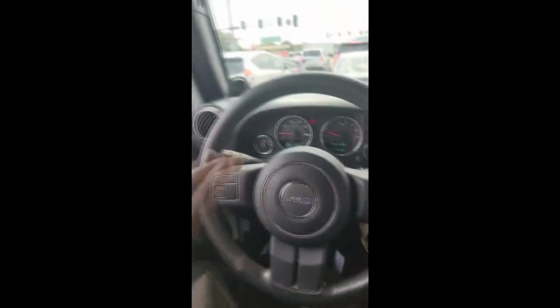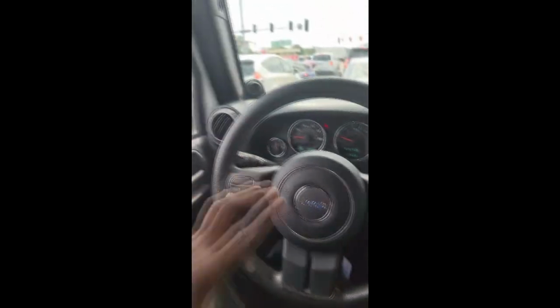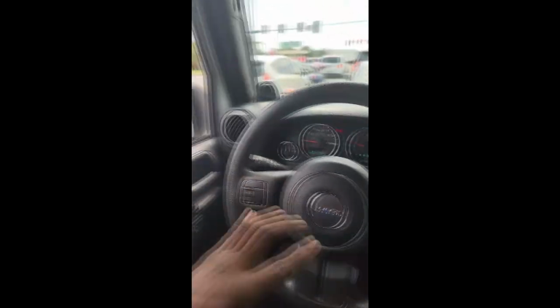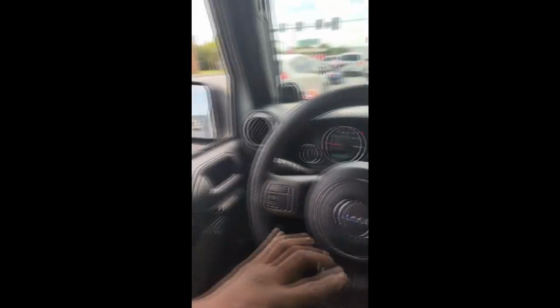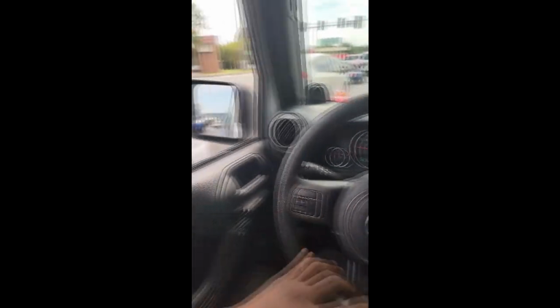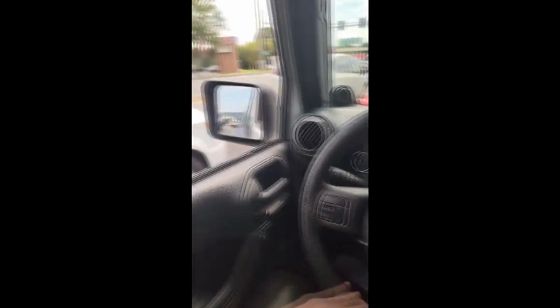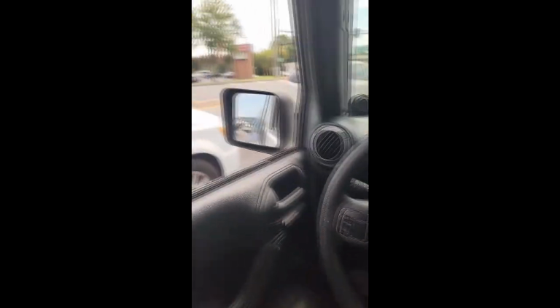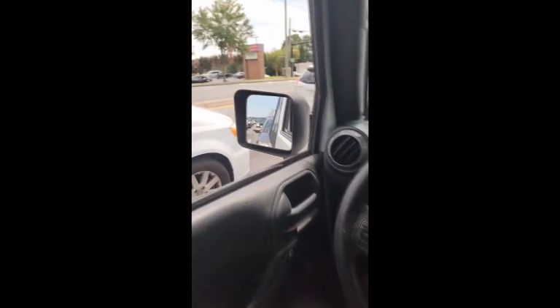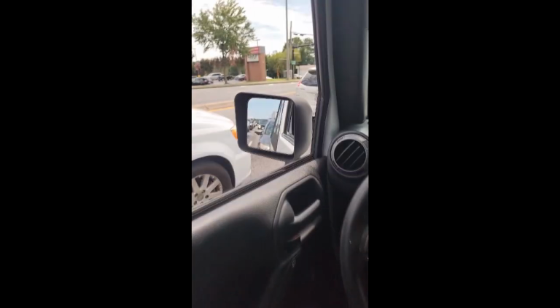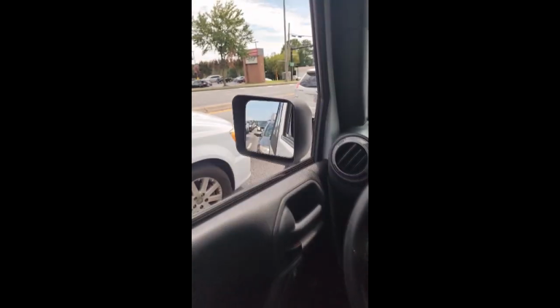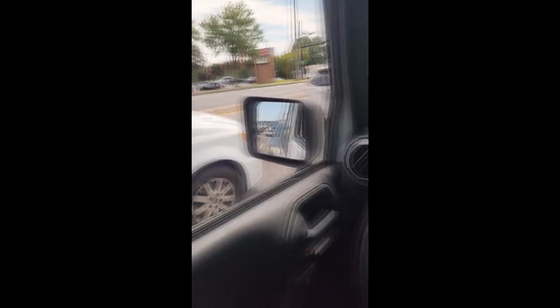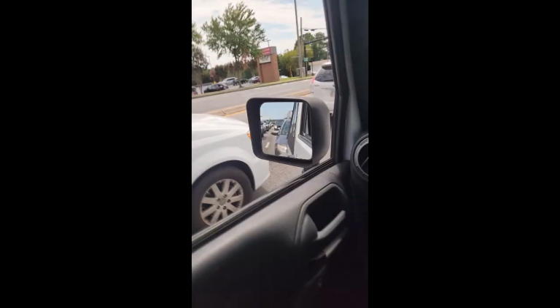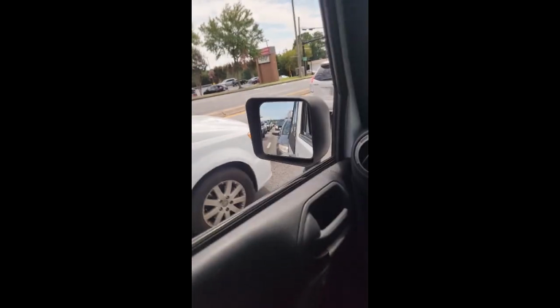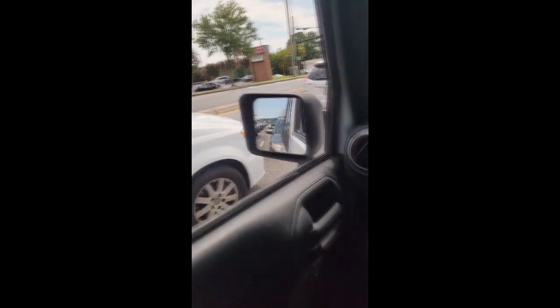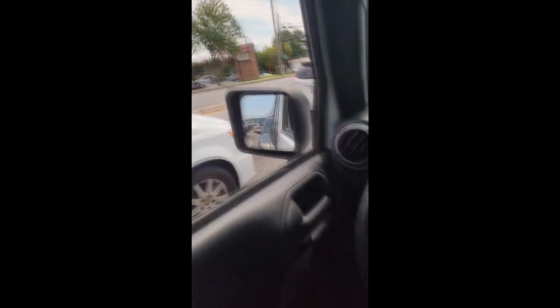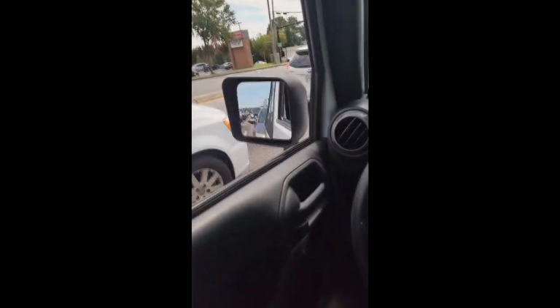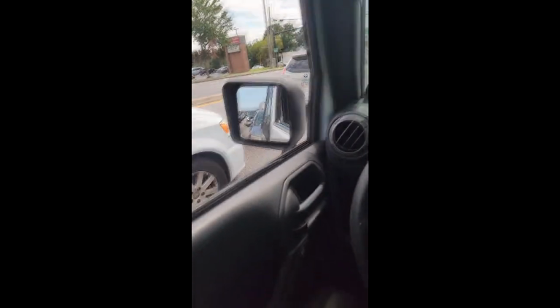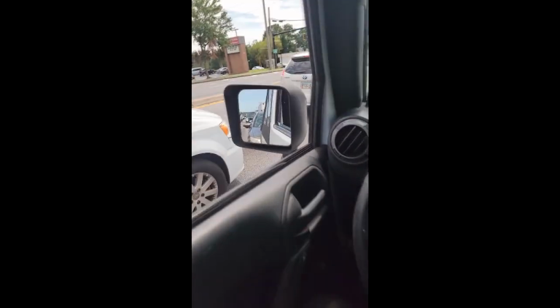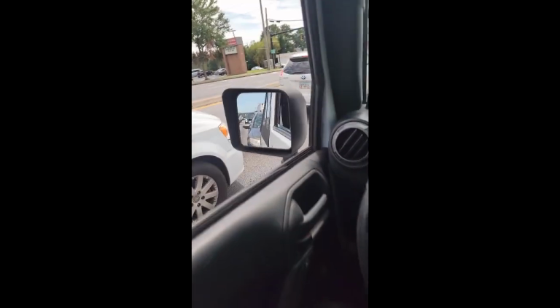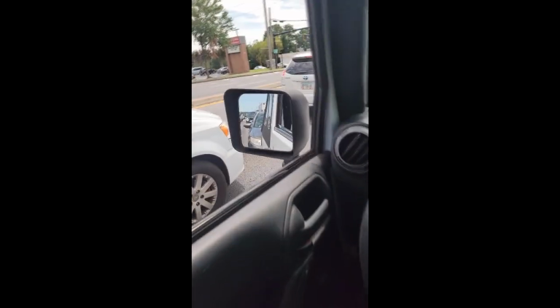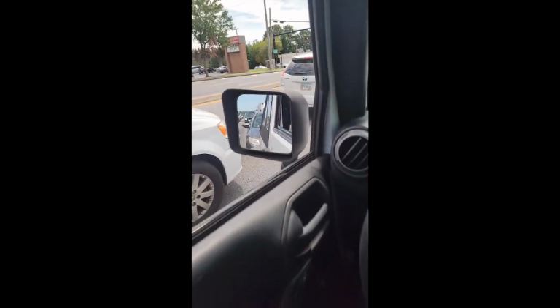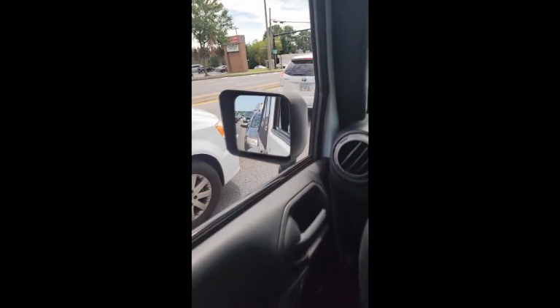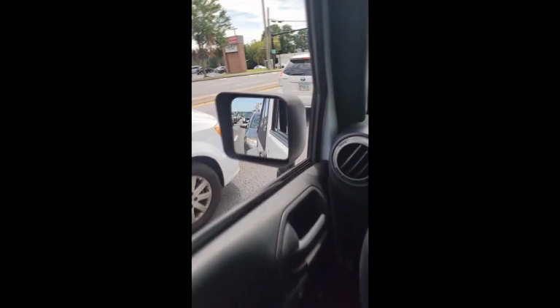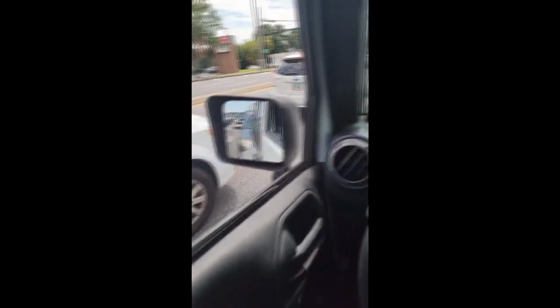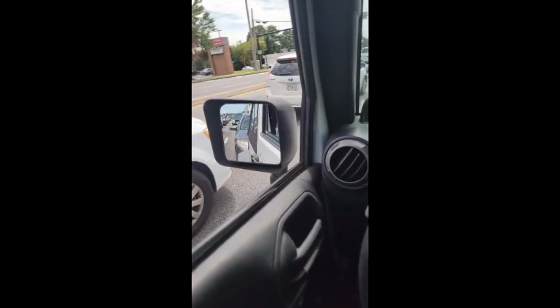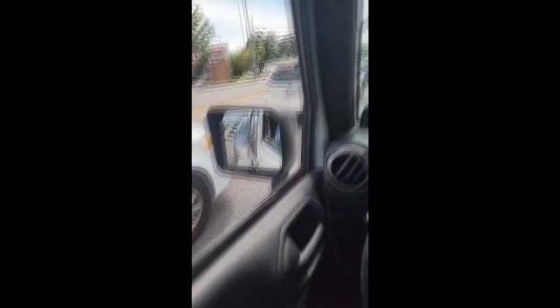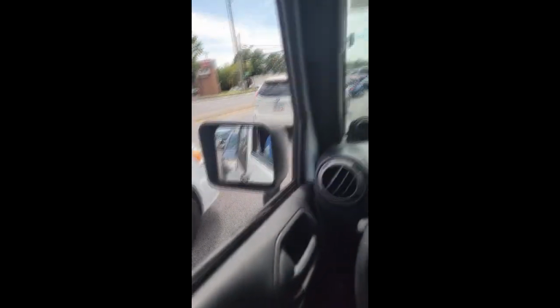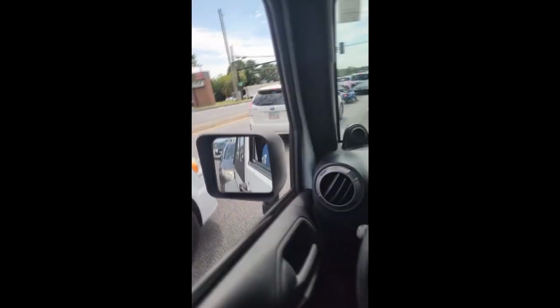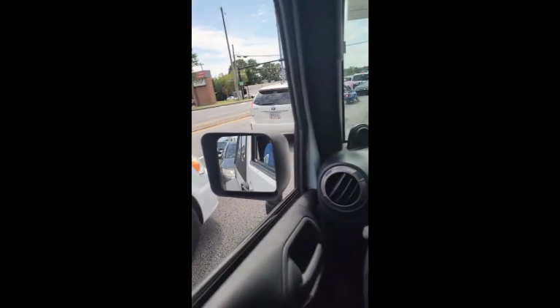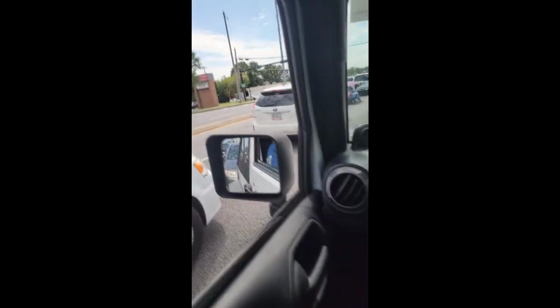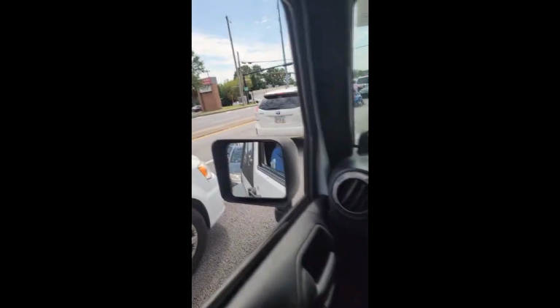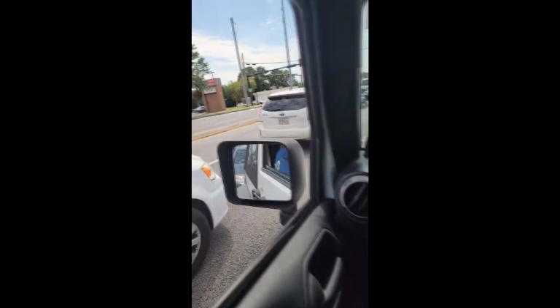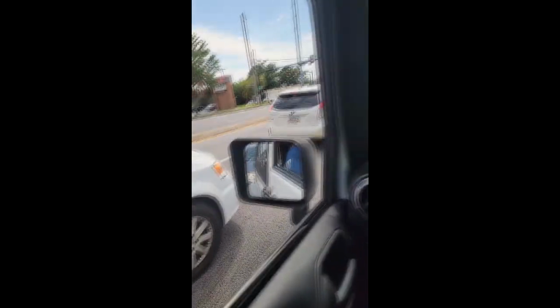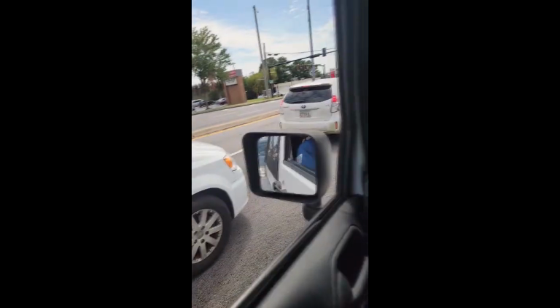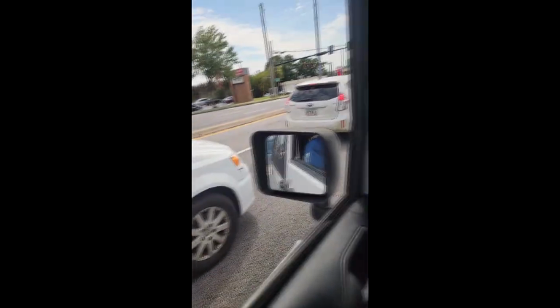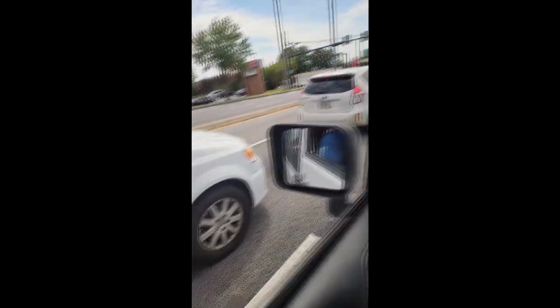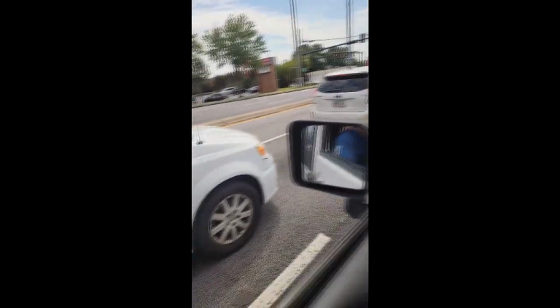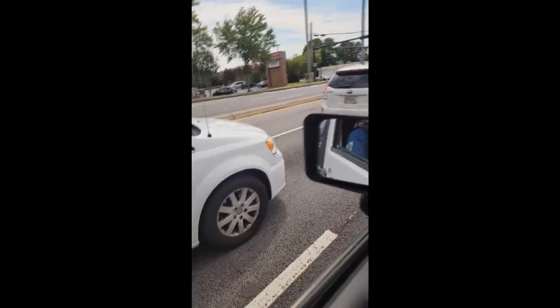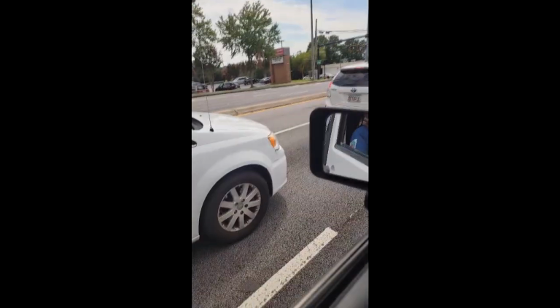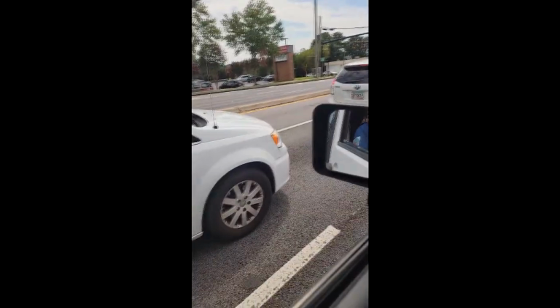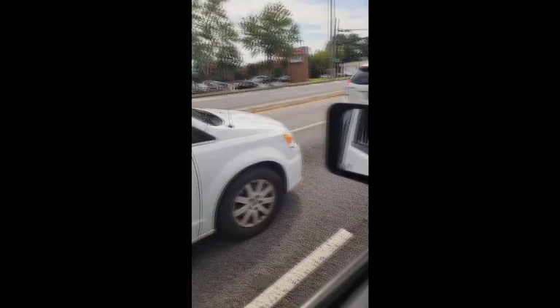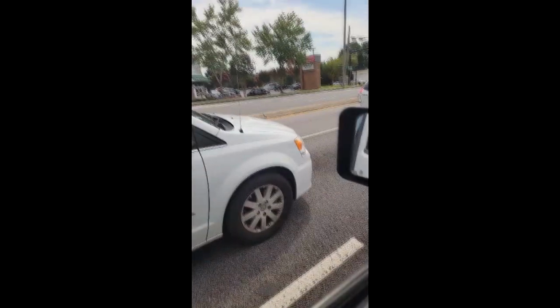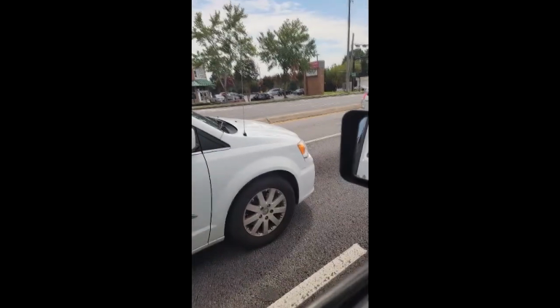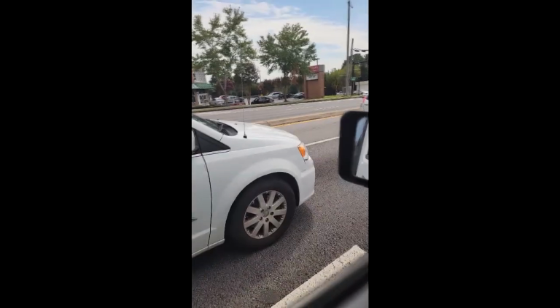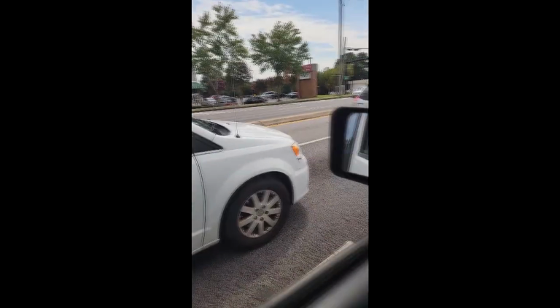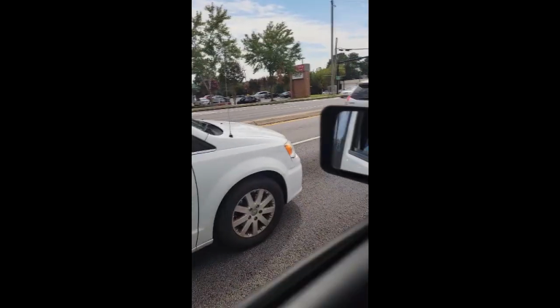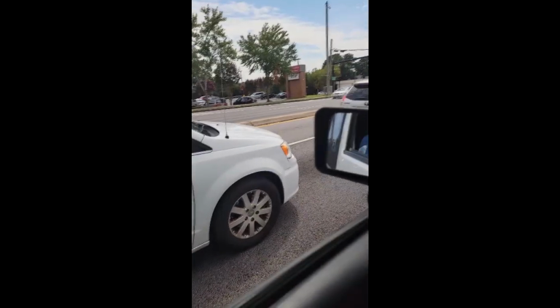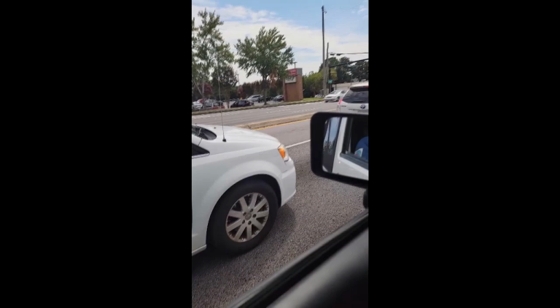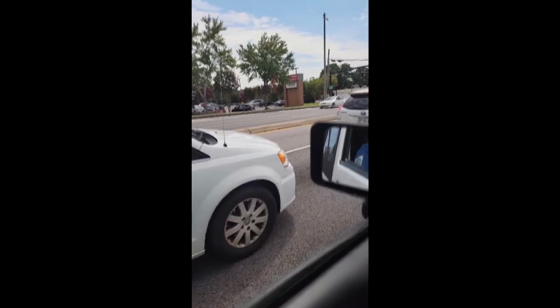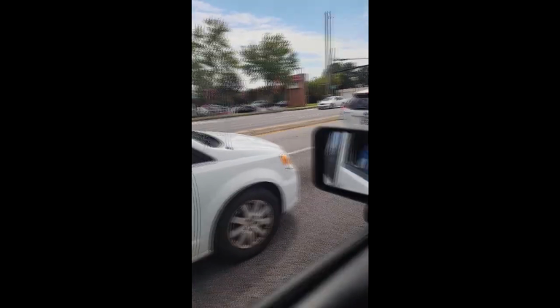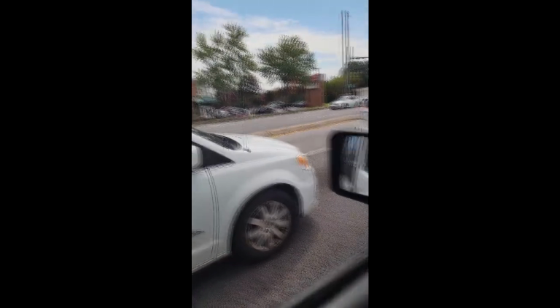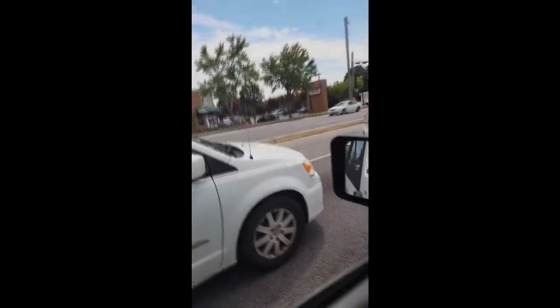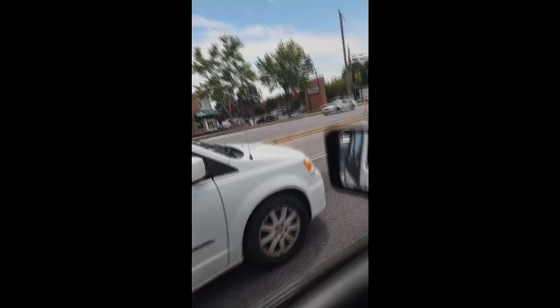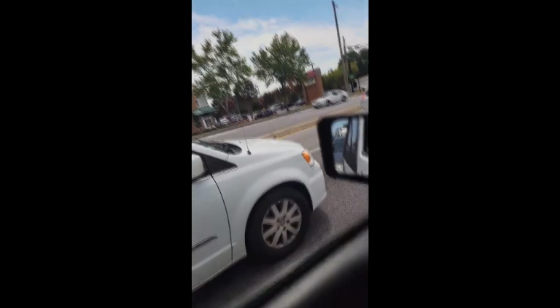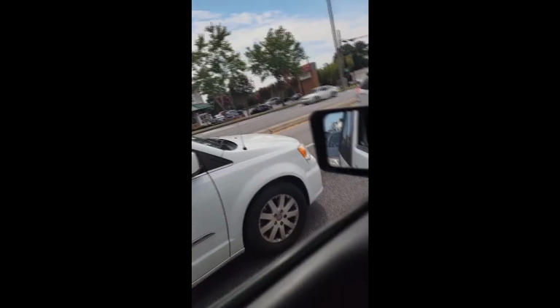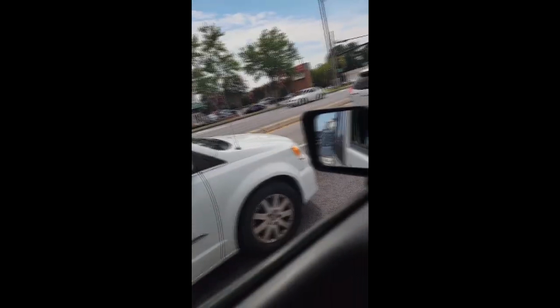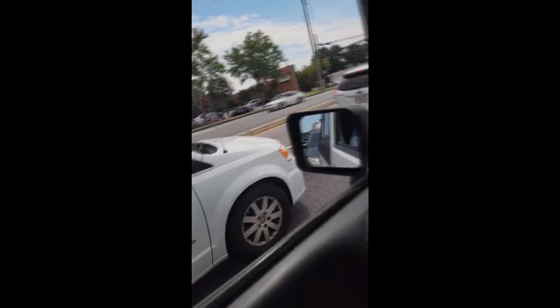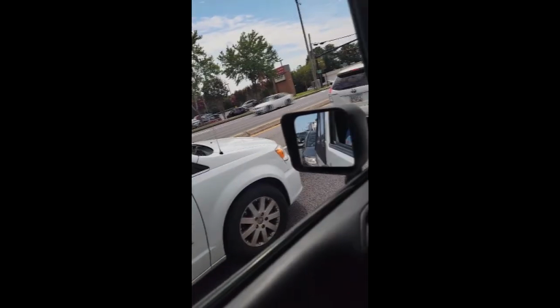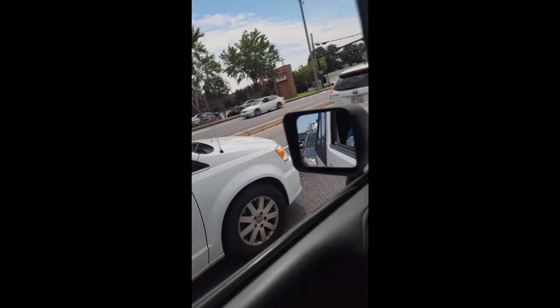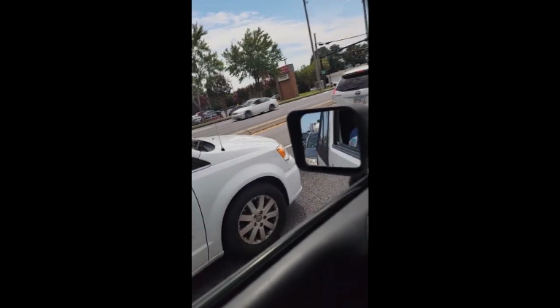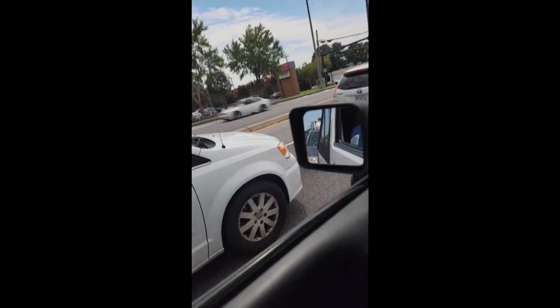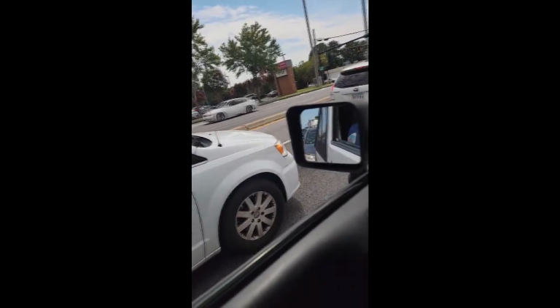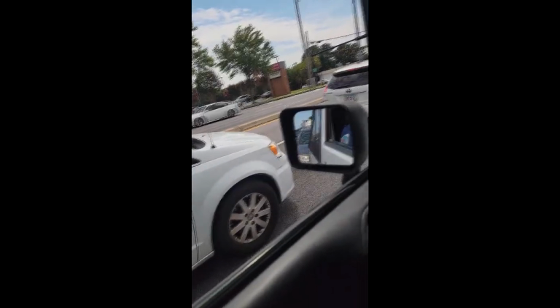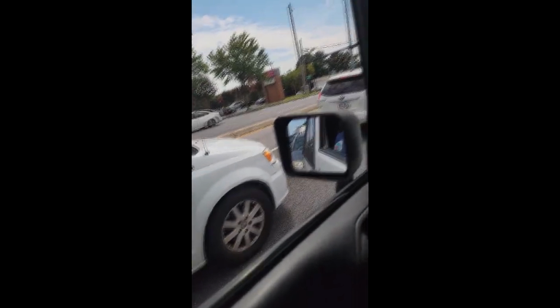Alrighty guys, y'all hear this? This little Chrysler just pulled up beside me, this minivan. So y'all take a listen at this.